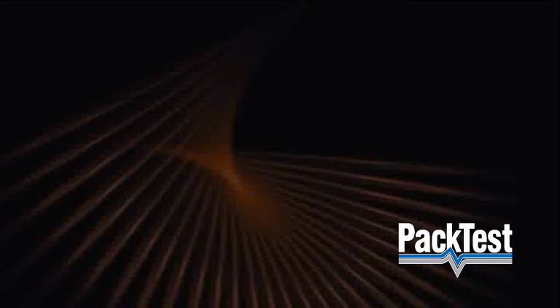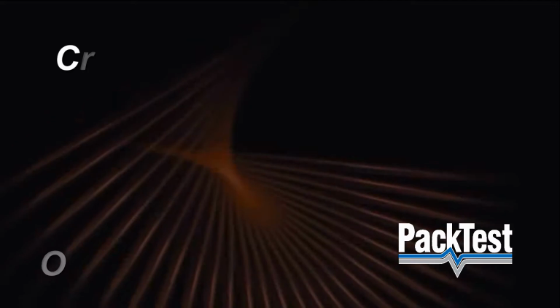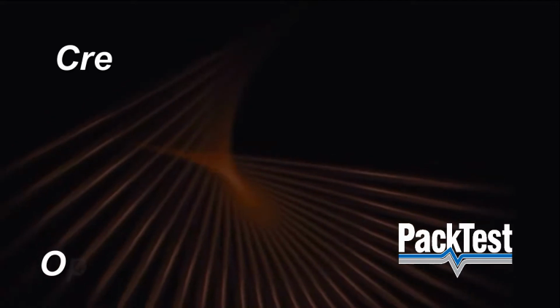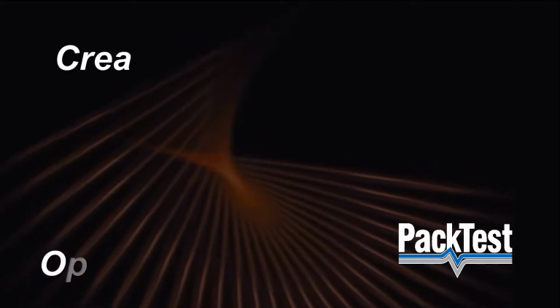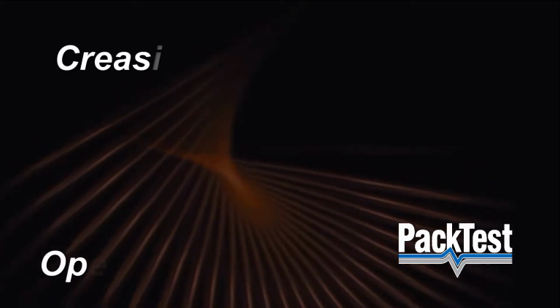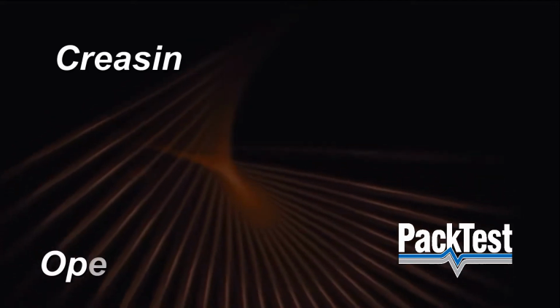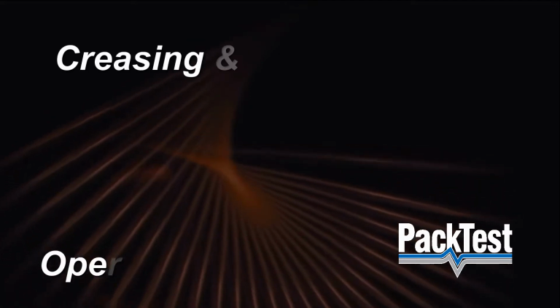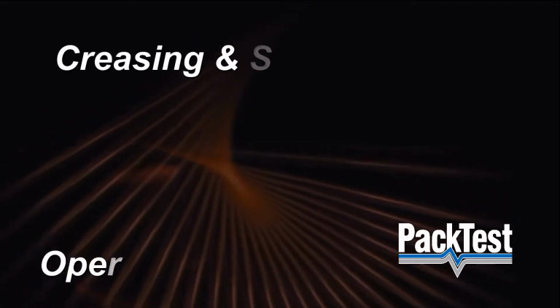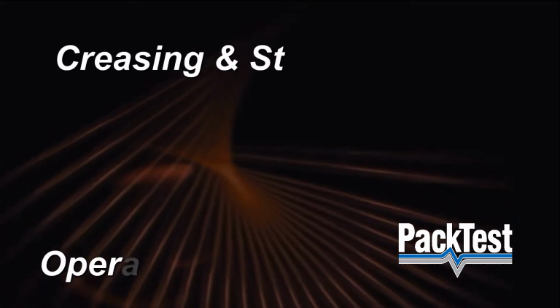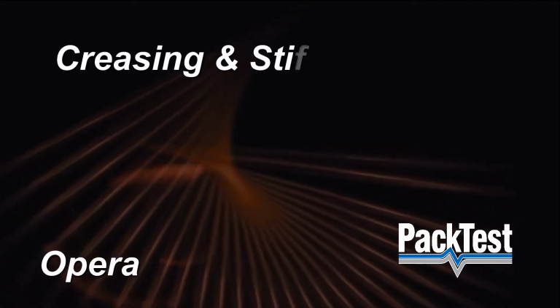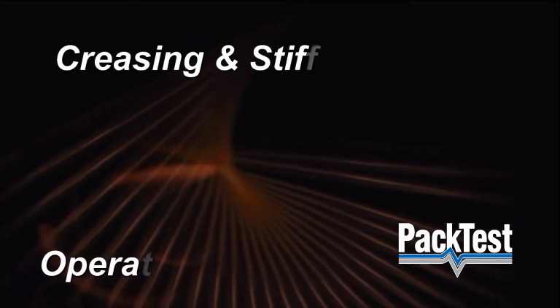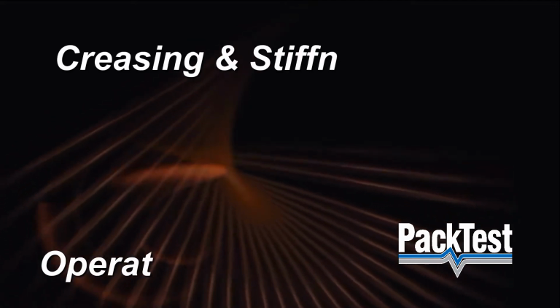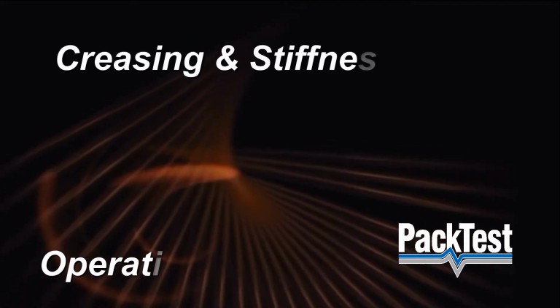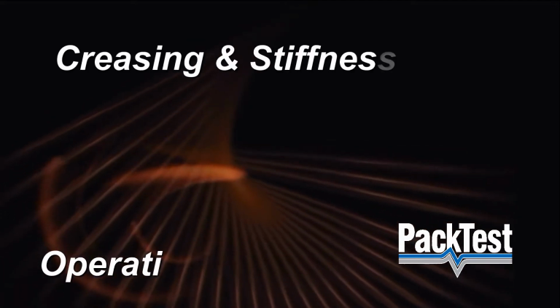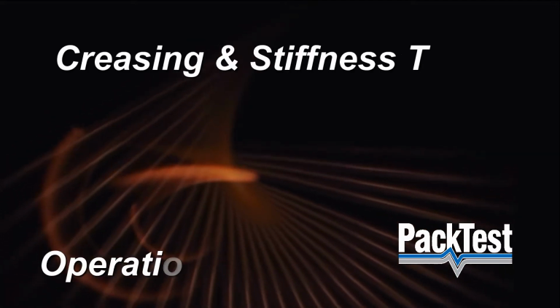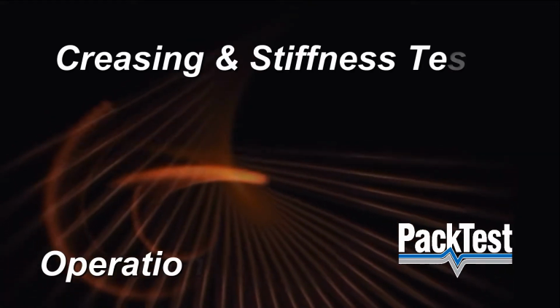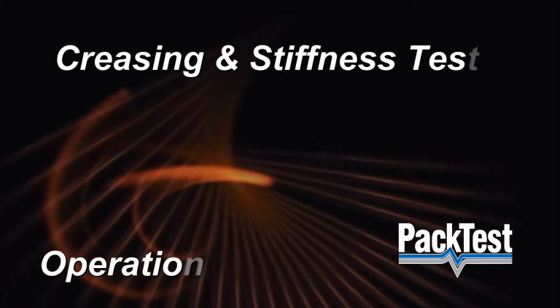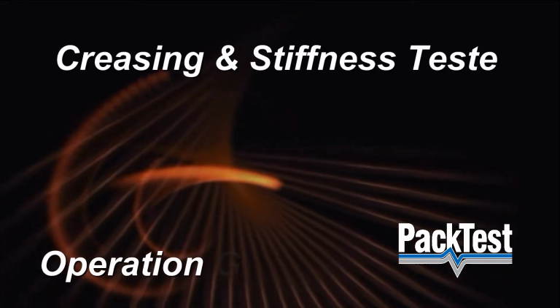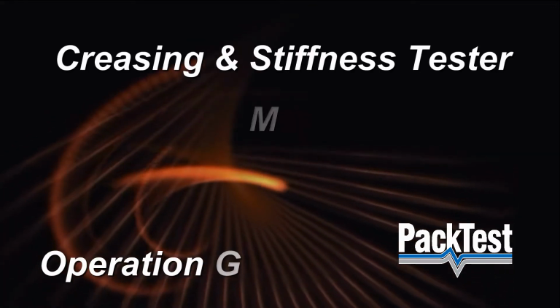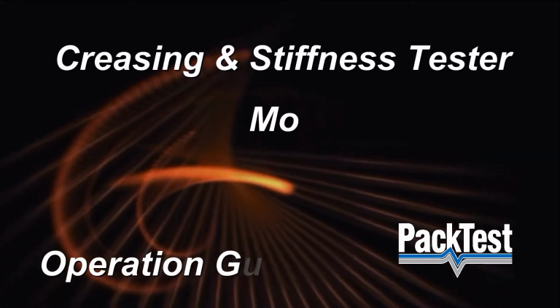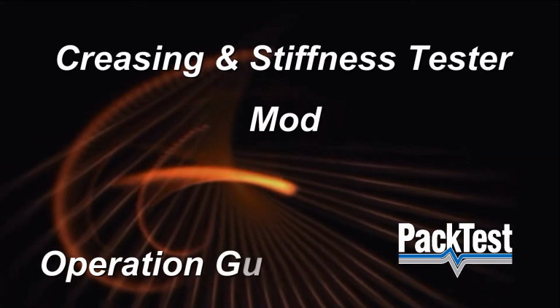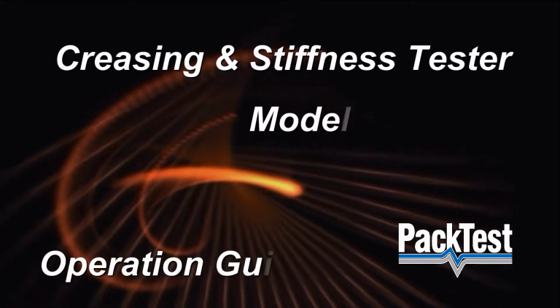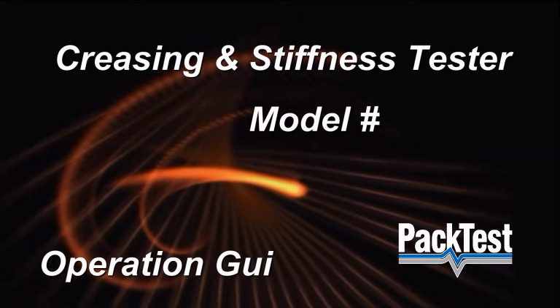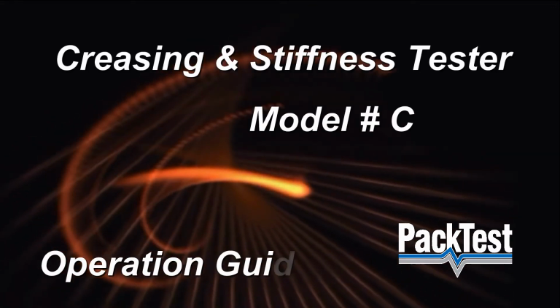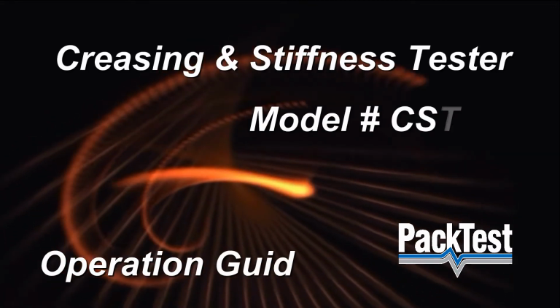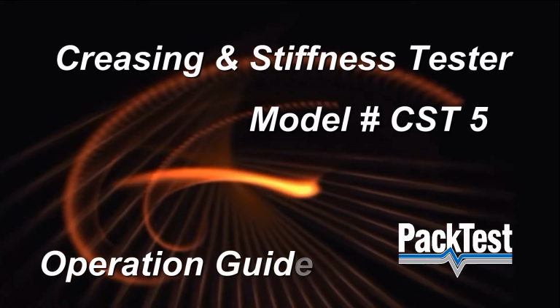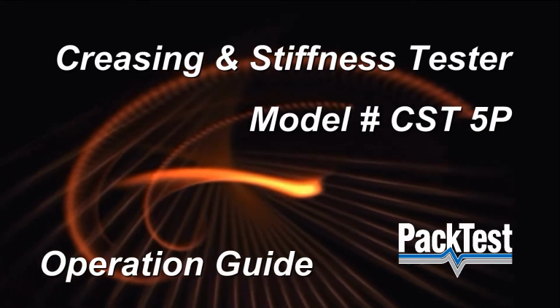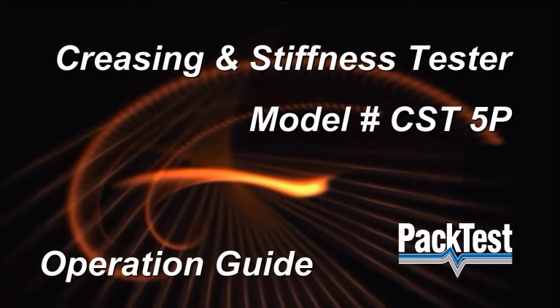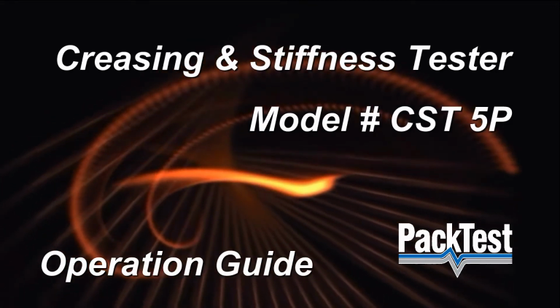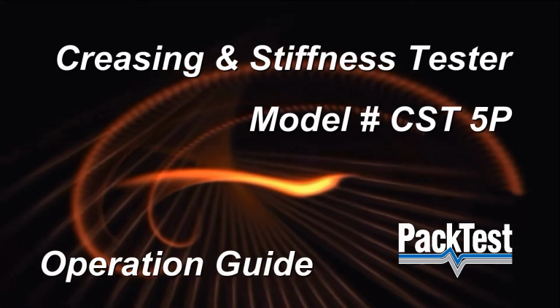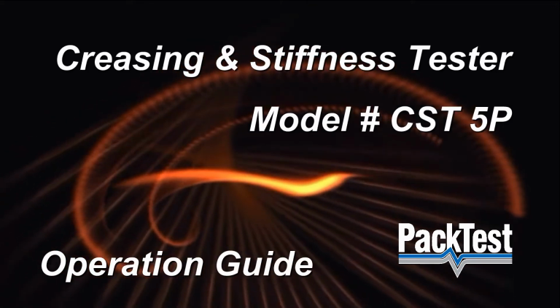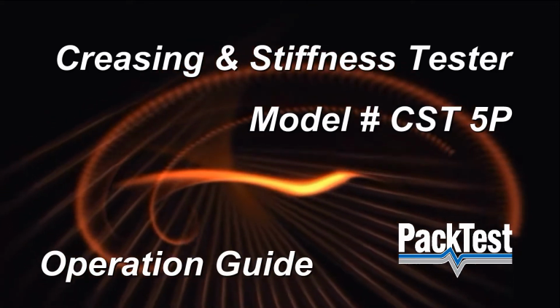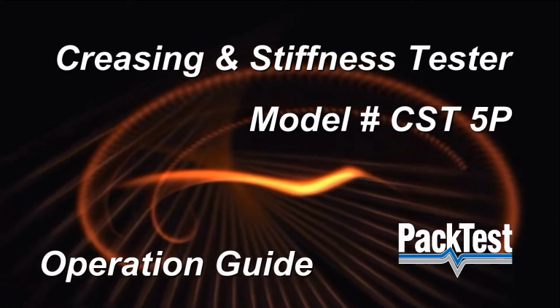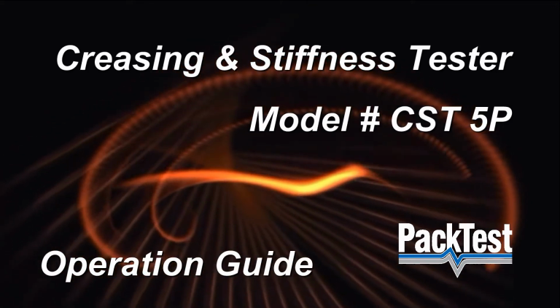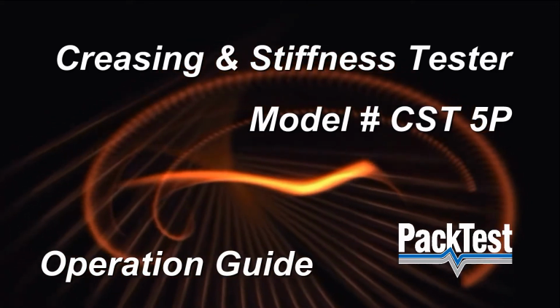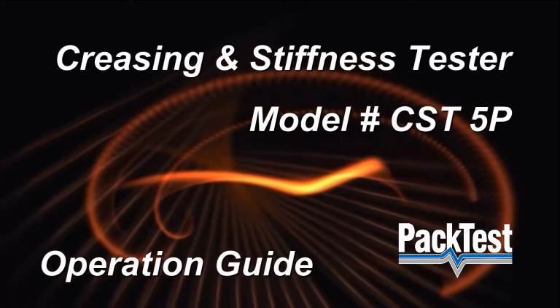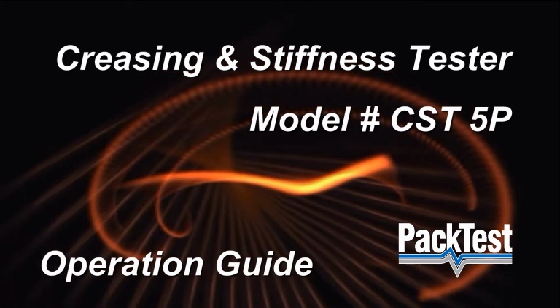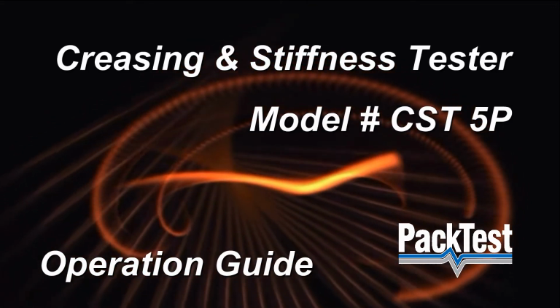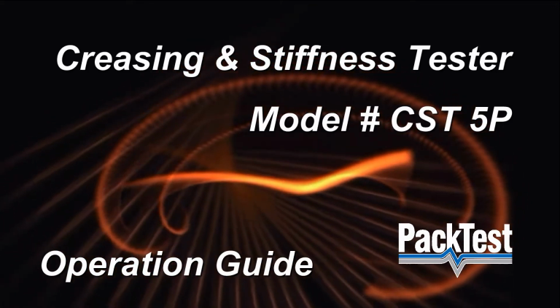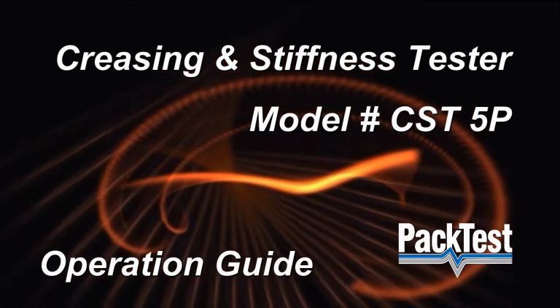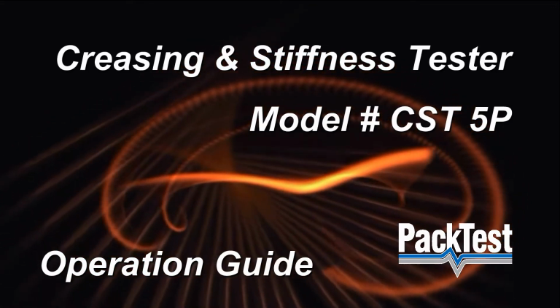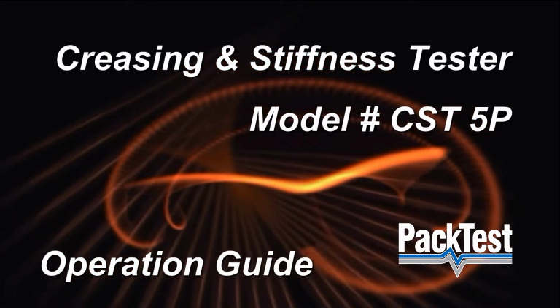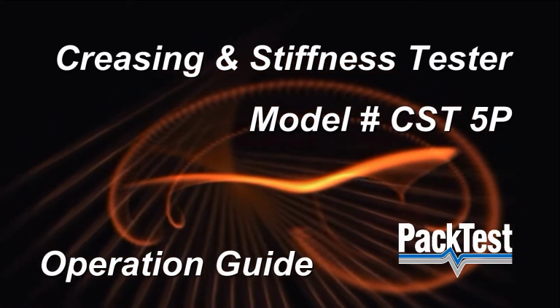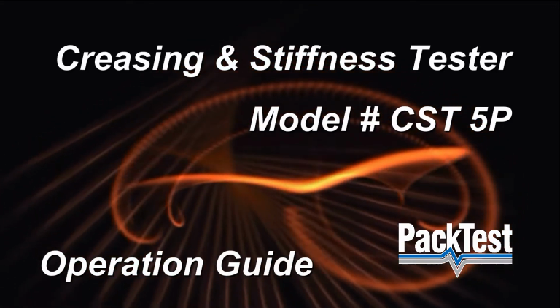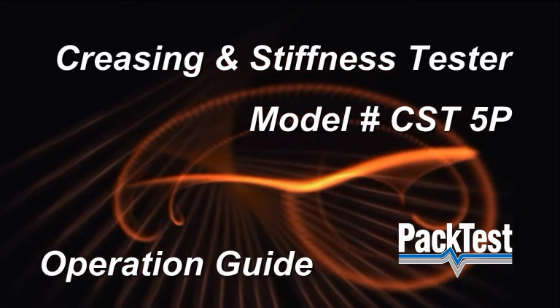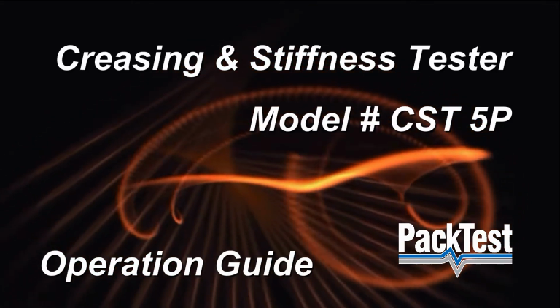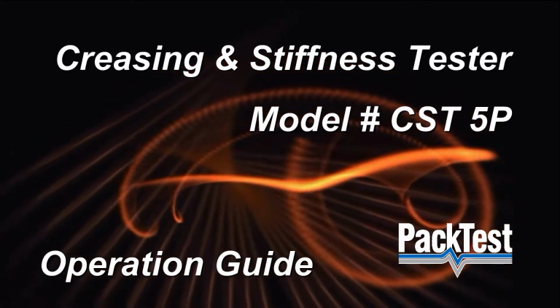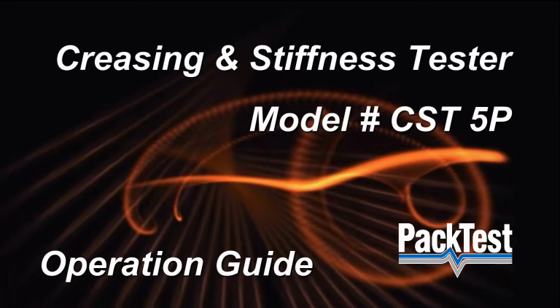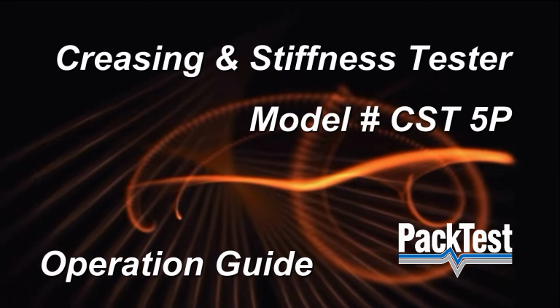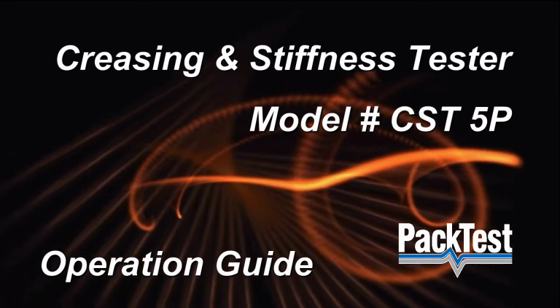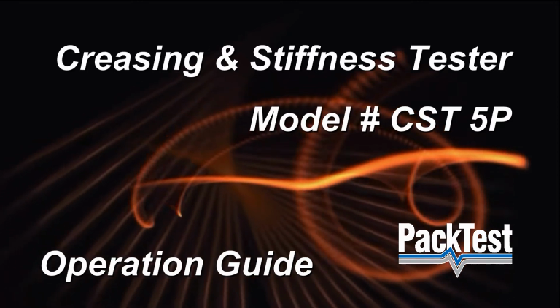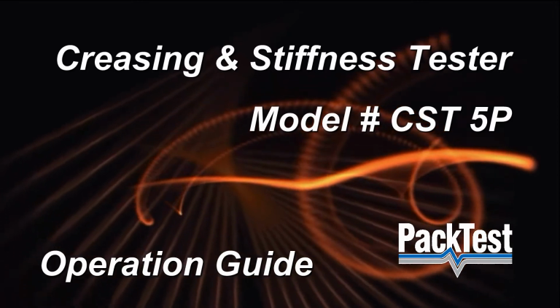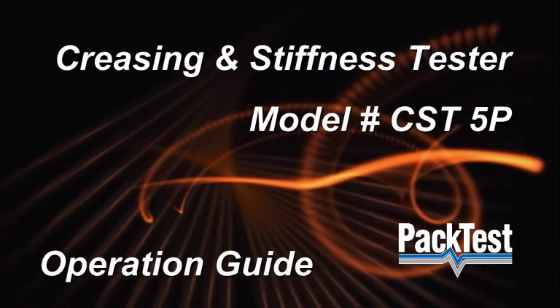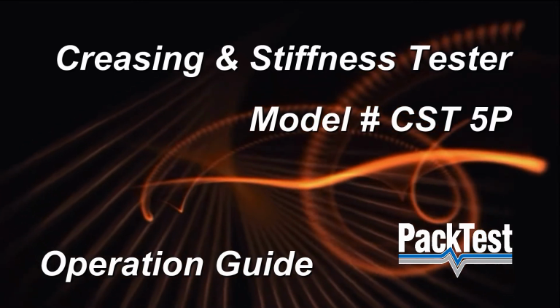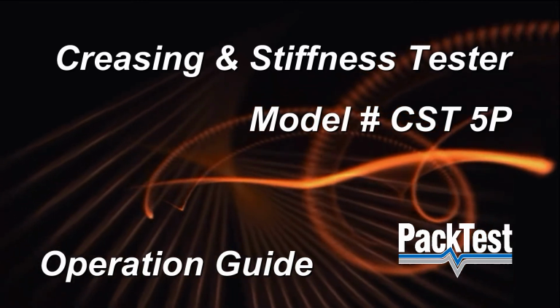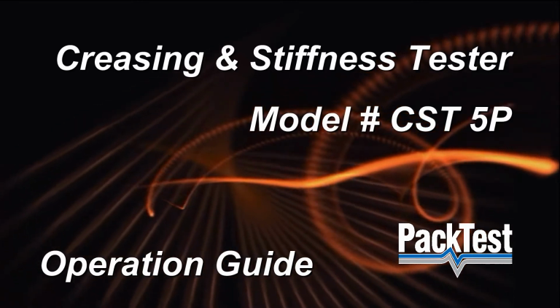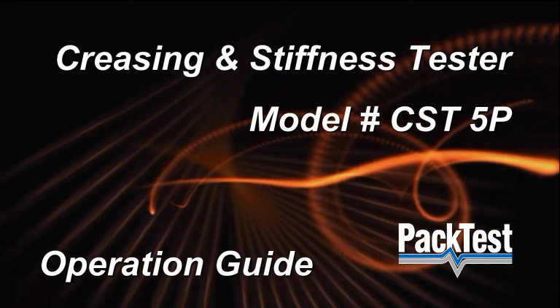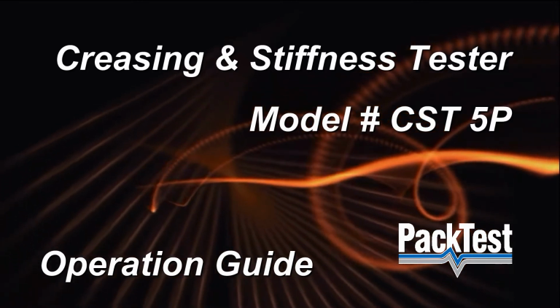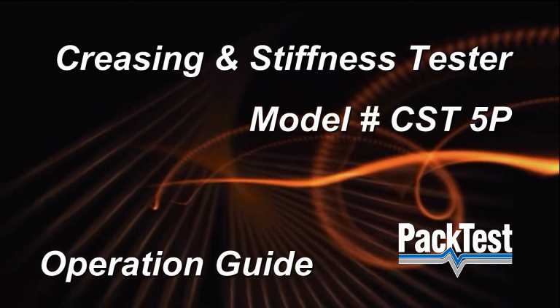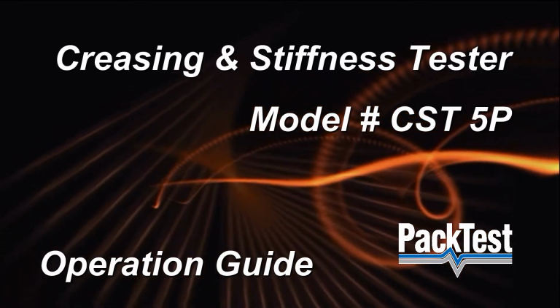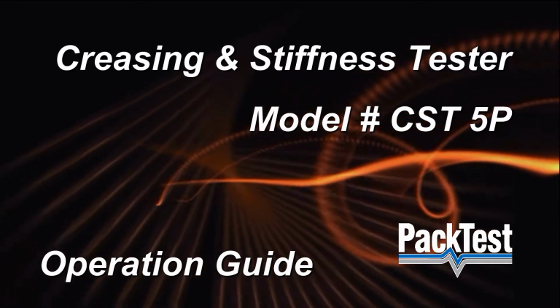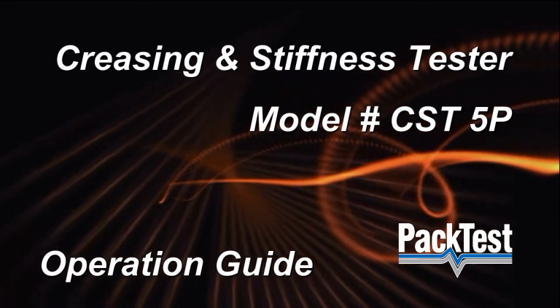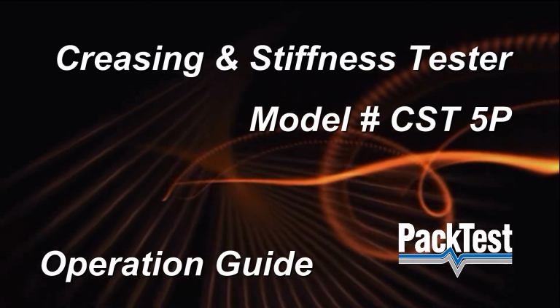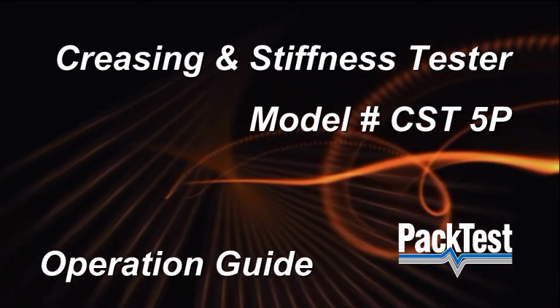Creasing and Stiffness Tester. Model number CST-5P. Operation Guide.